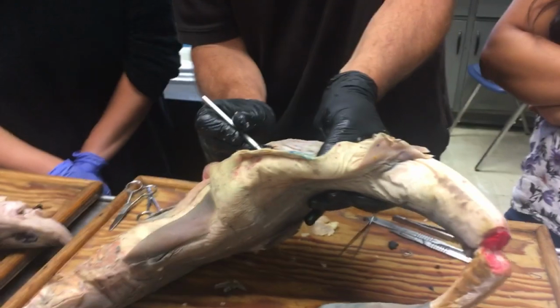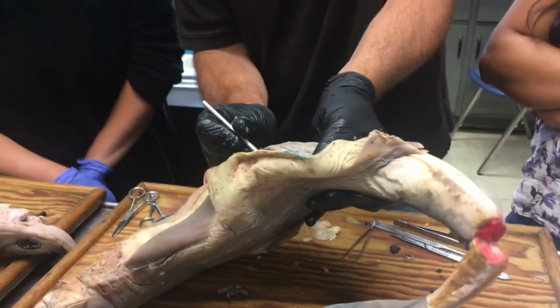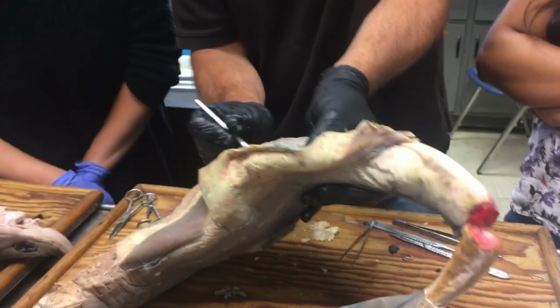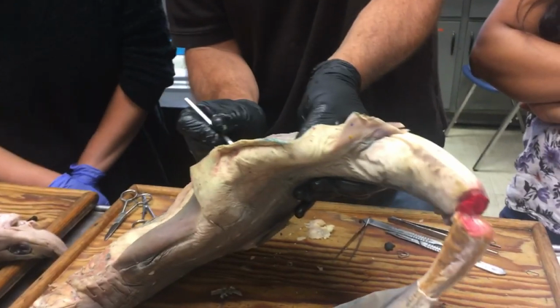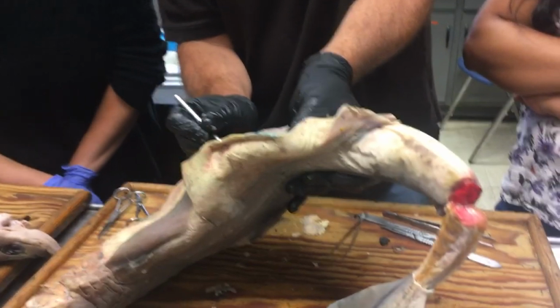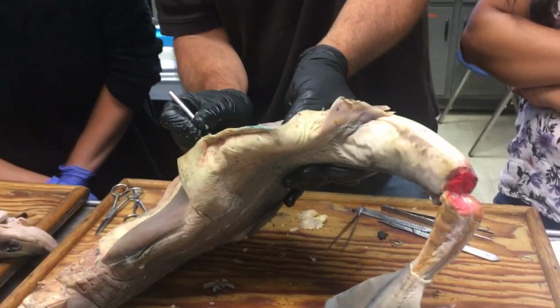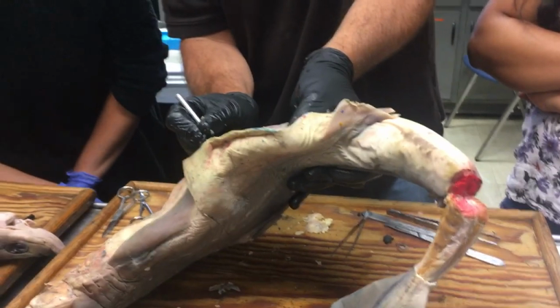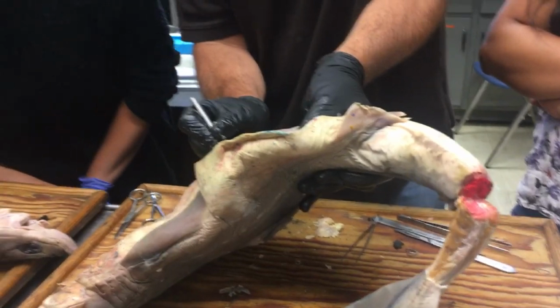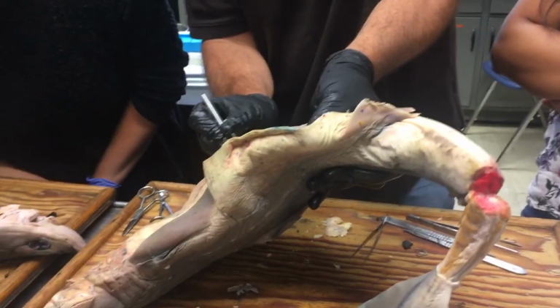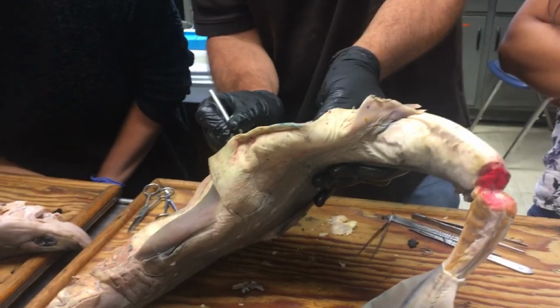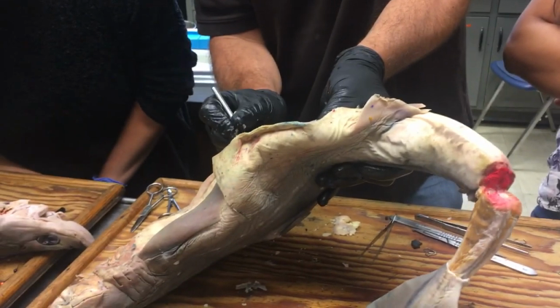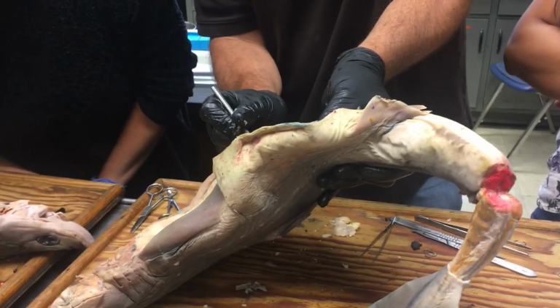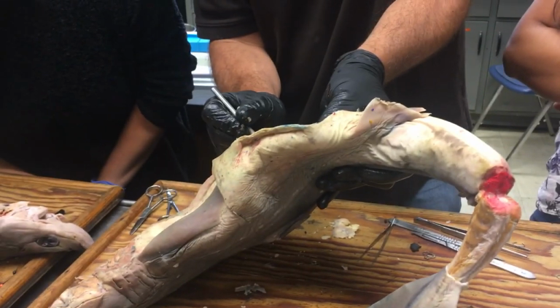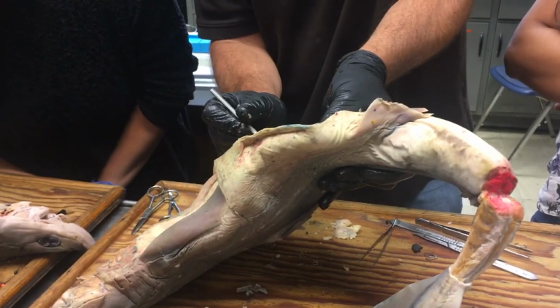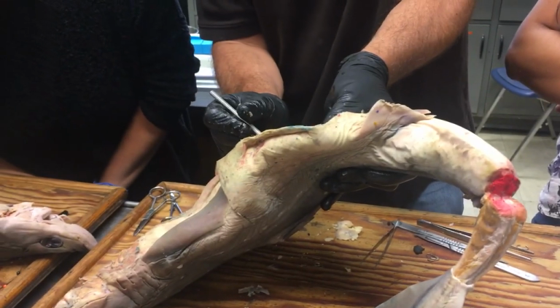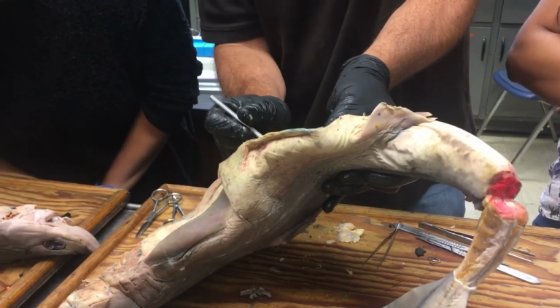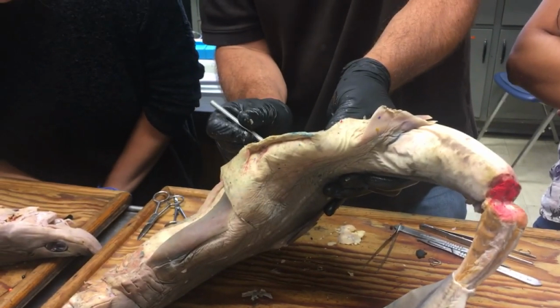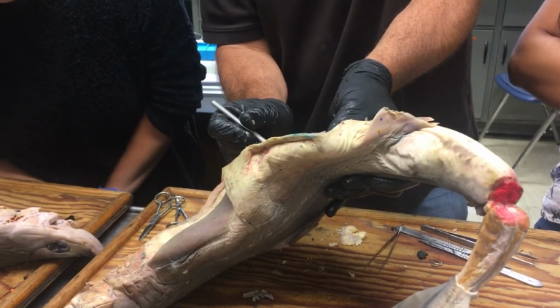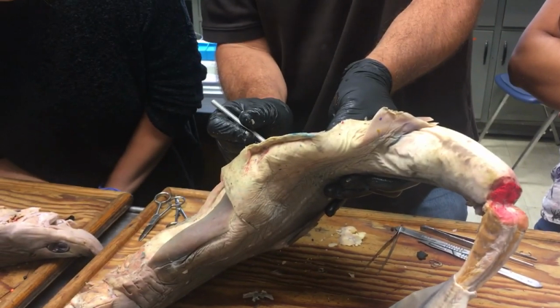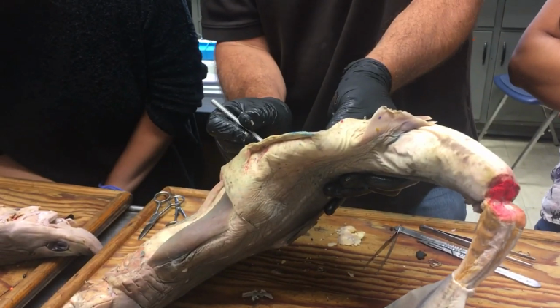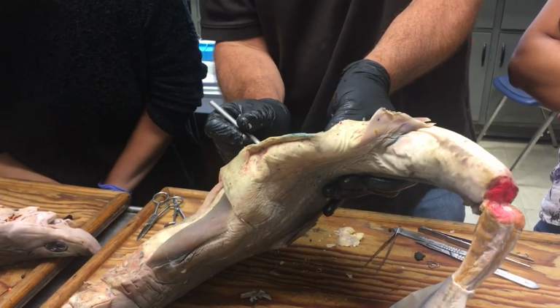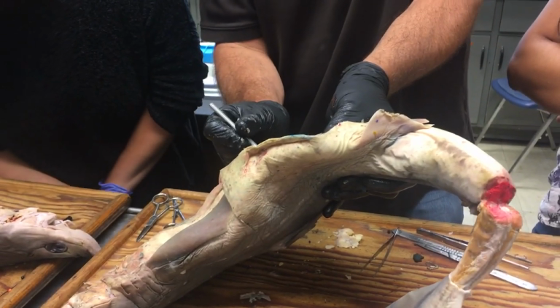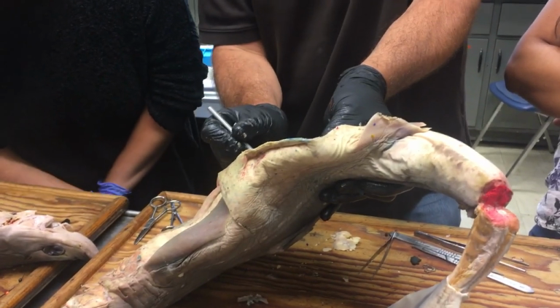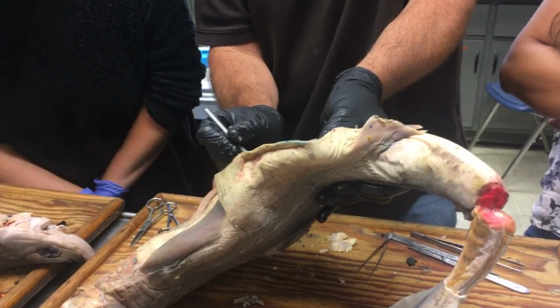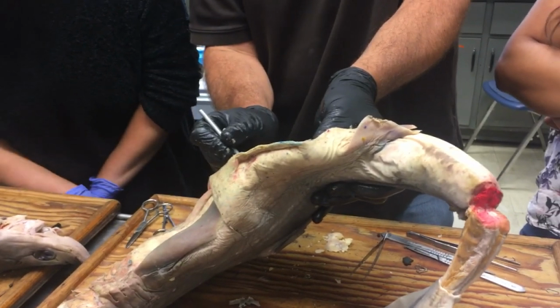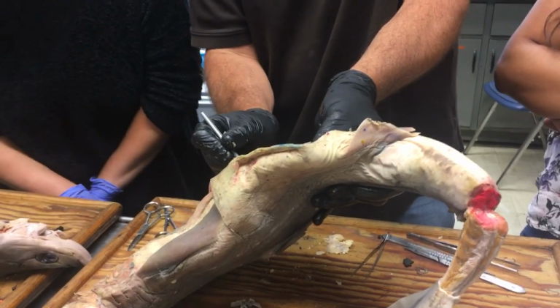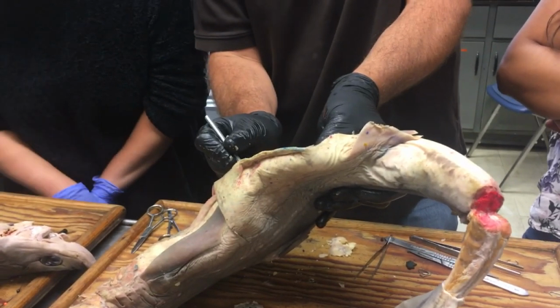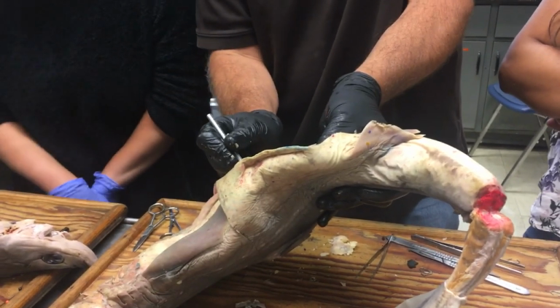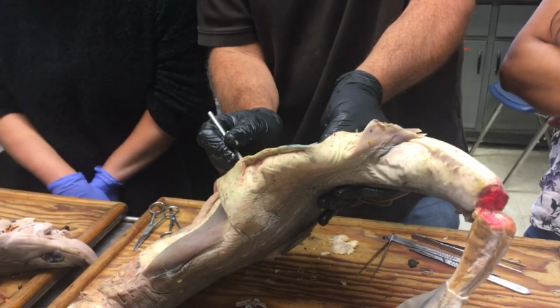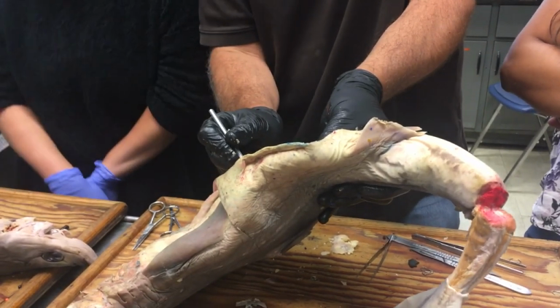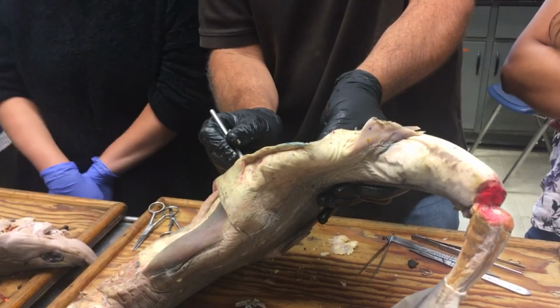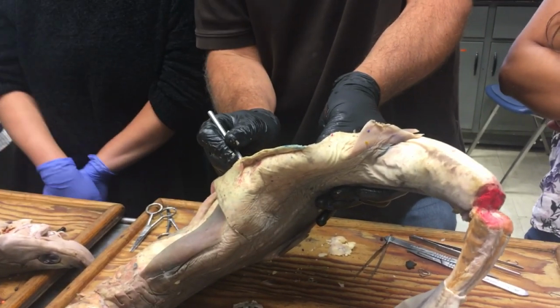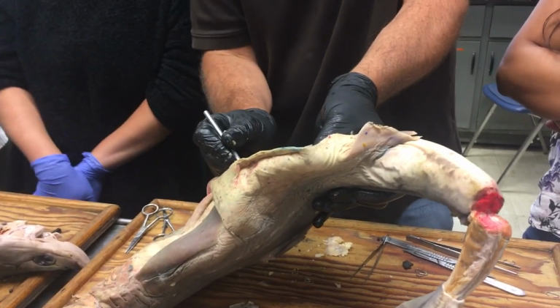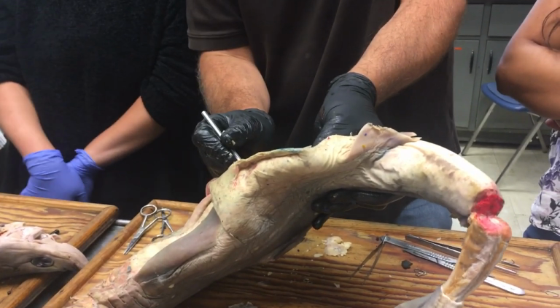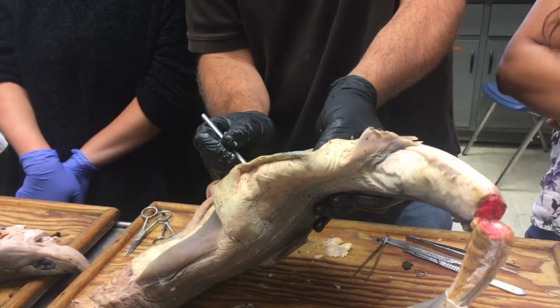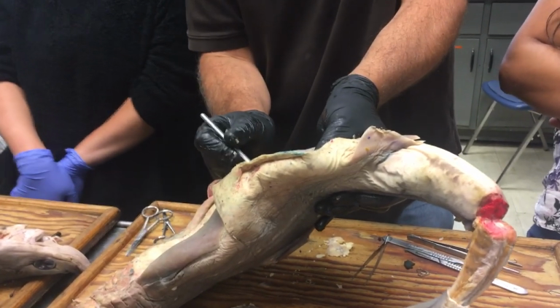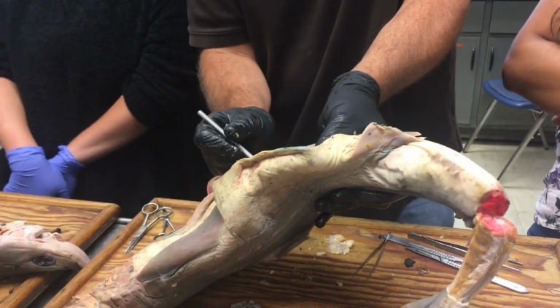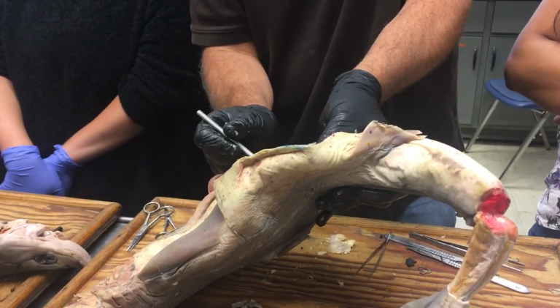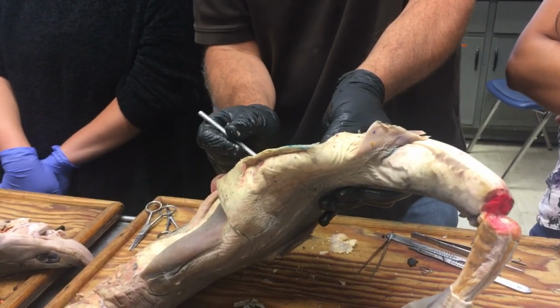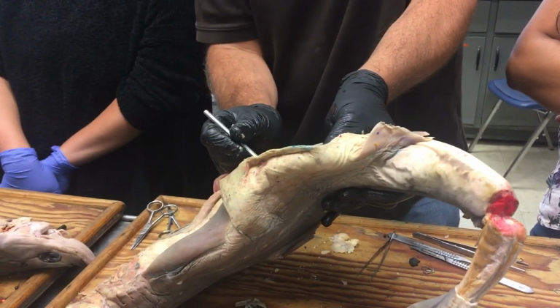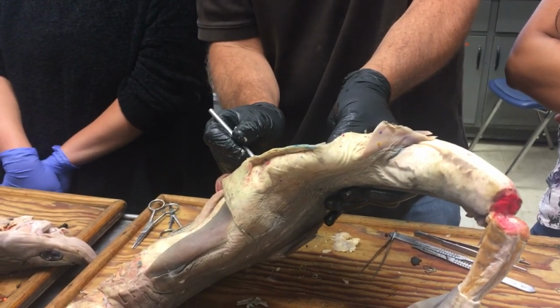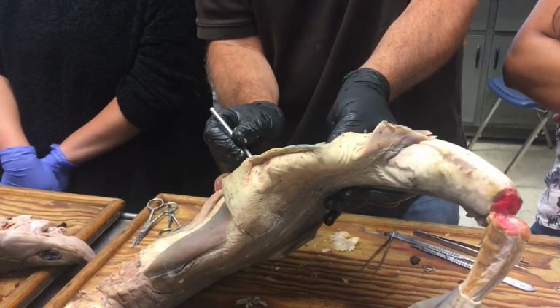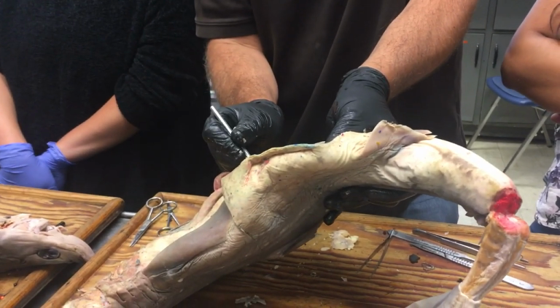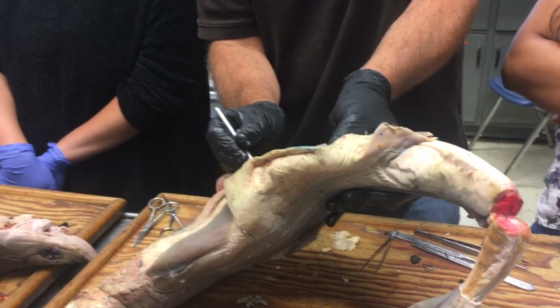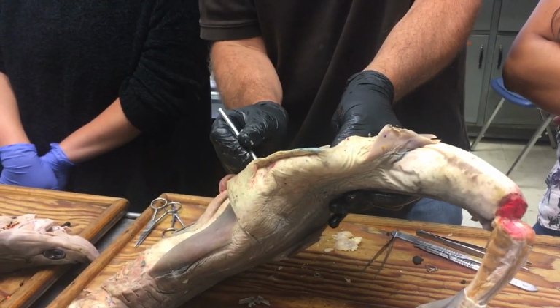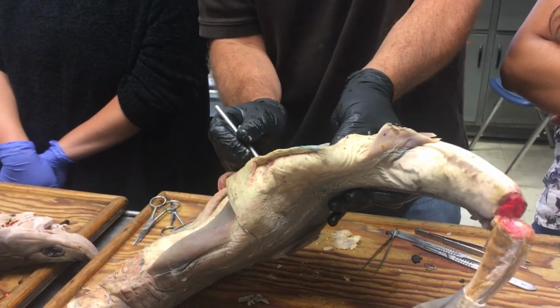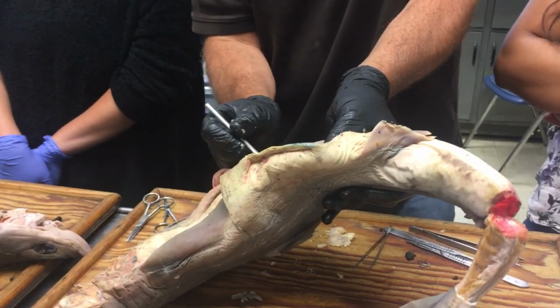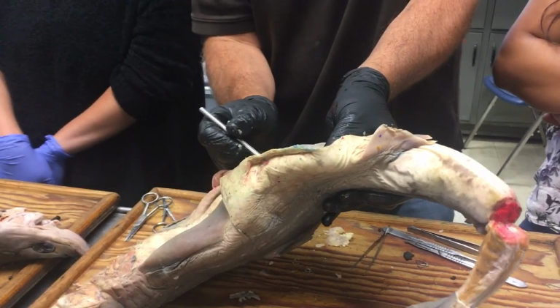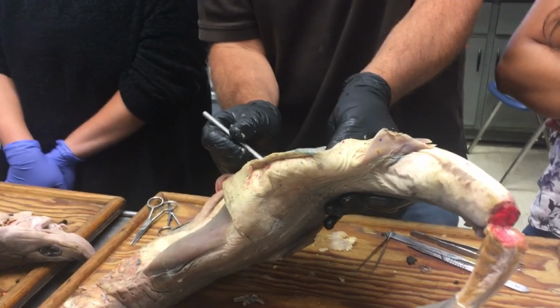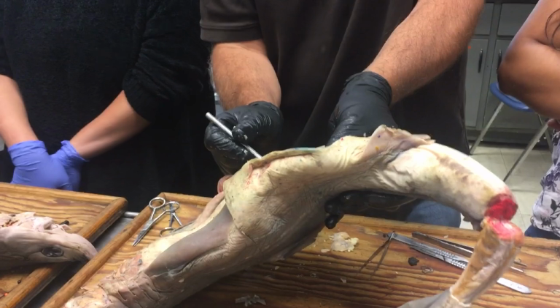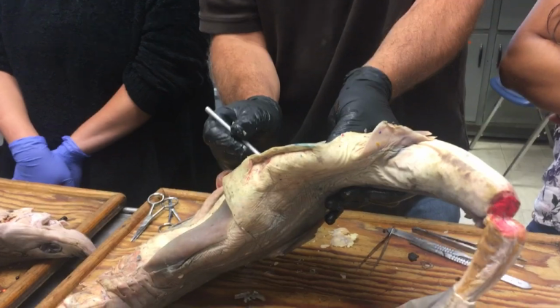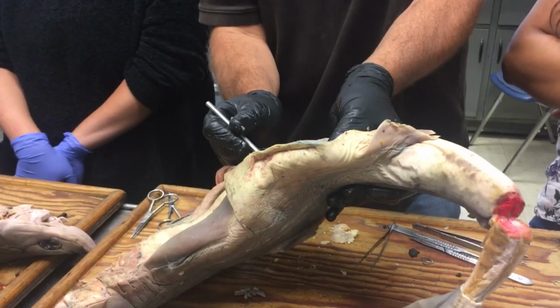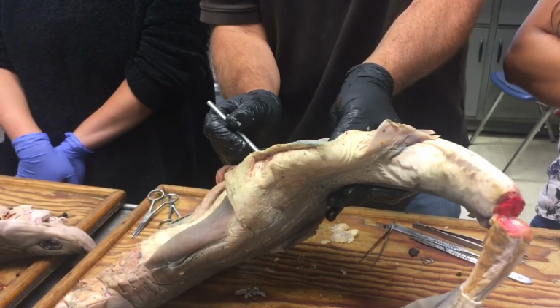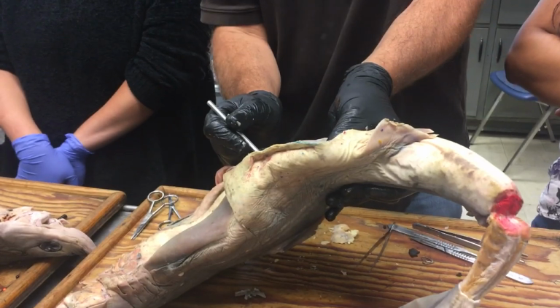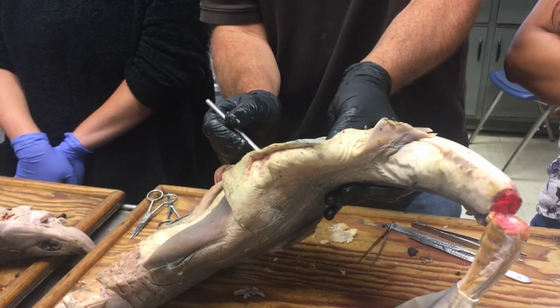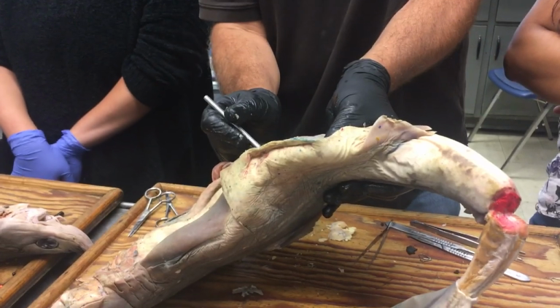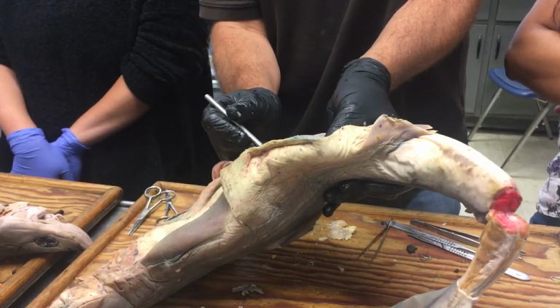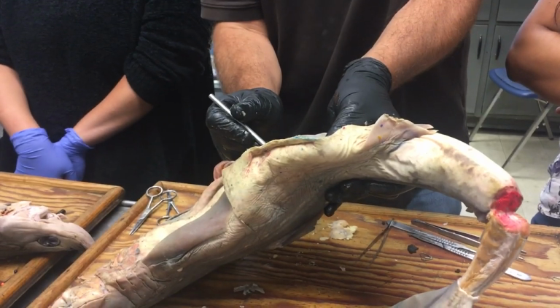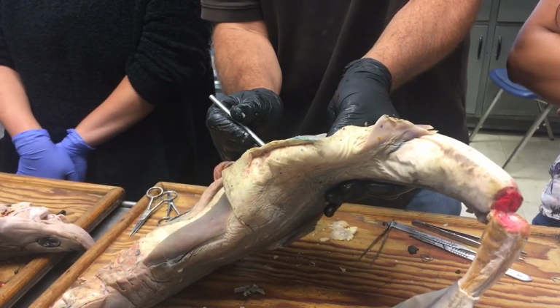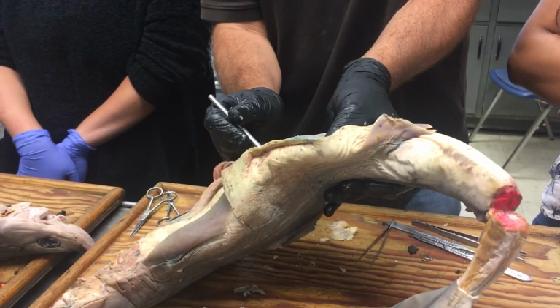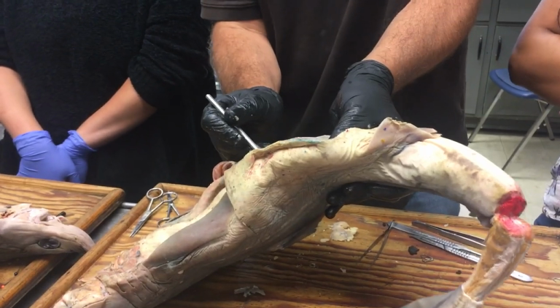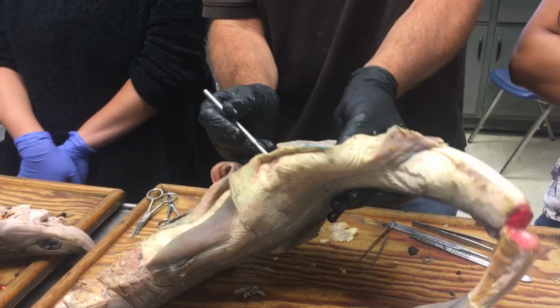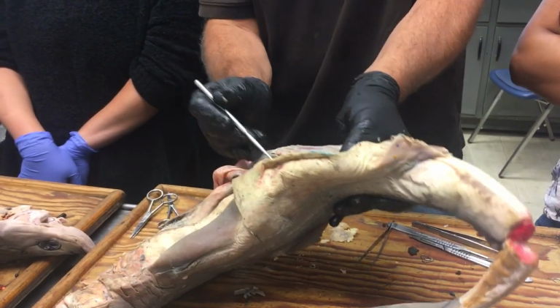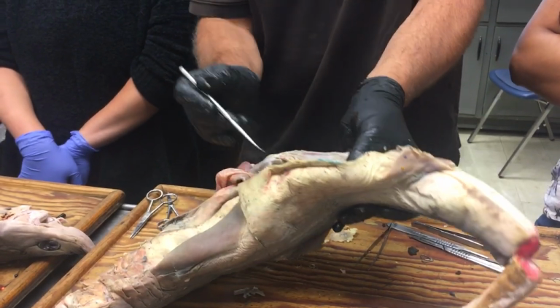There it is running along like this, just next to the vertebral column and under the dorsal musculature of the back.